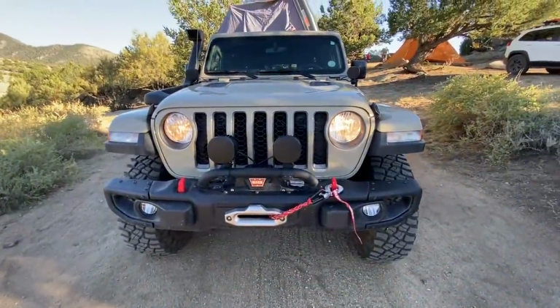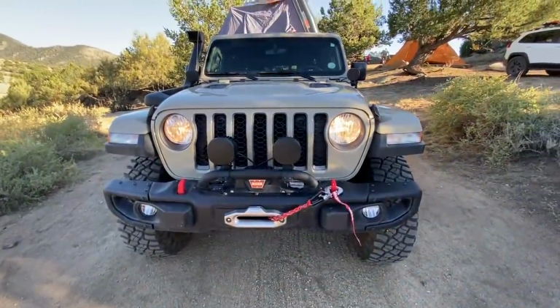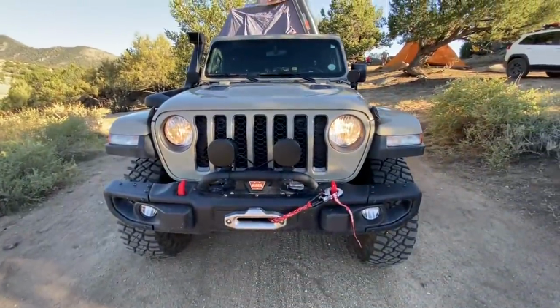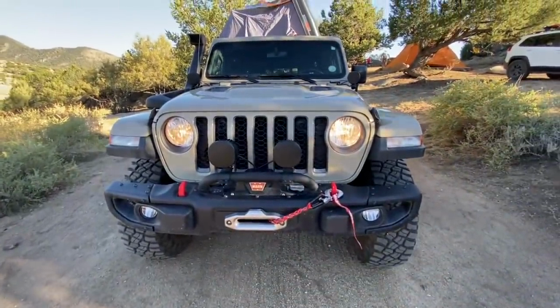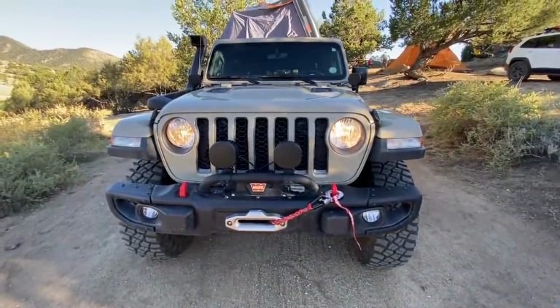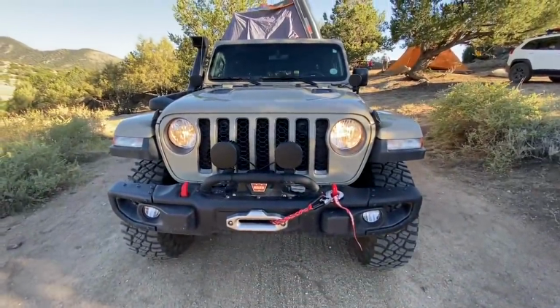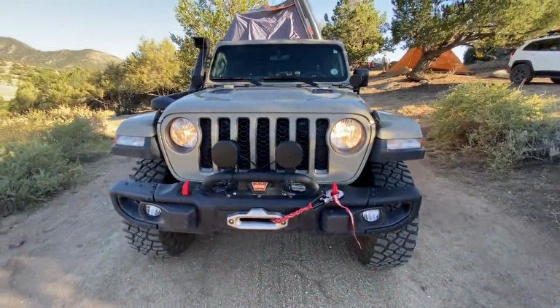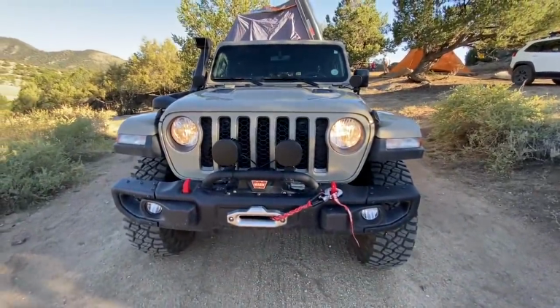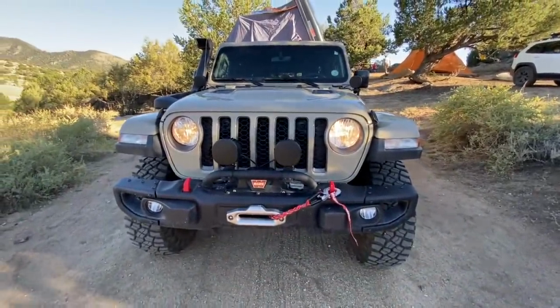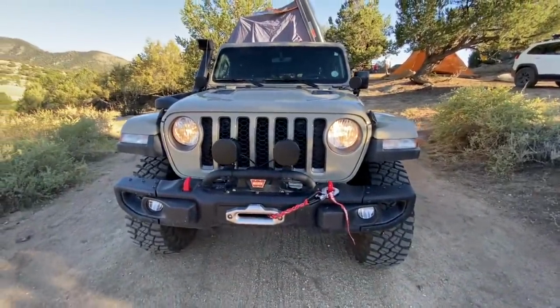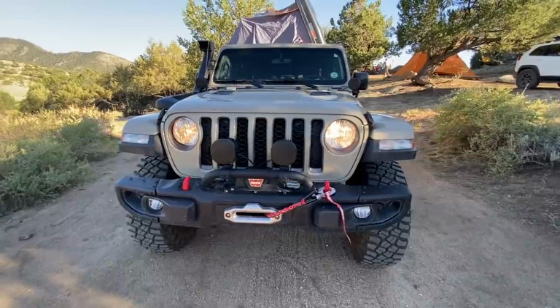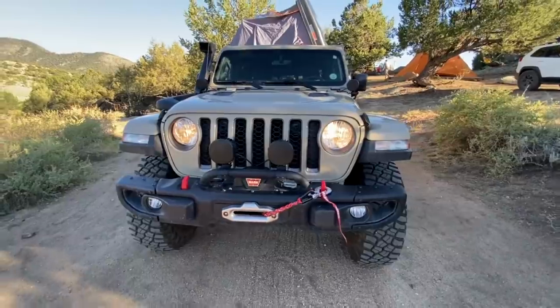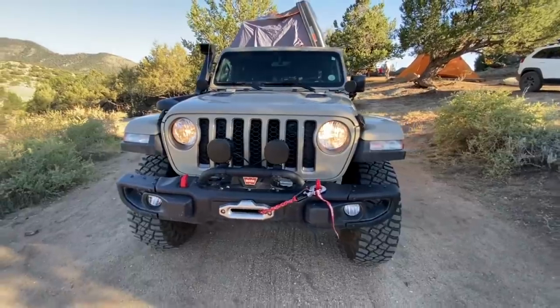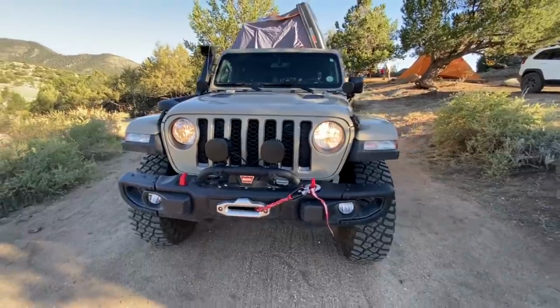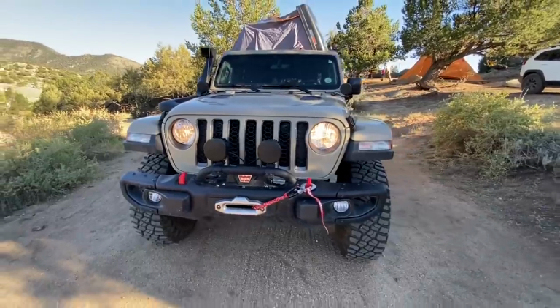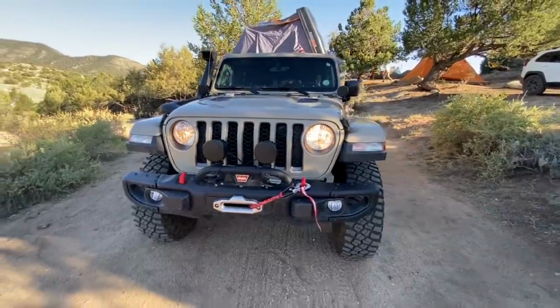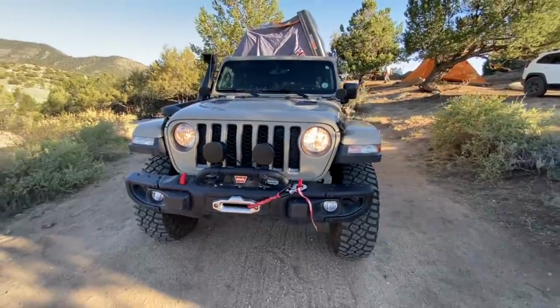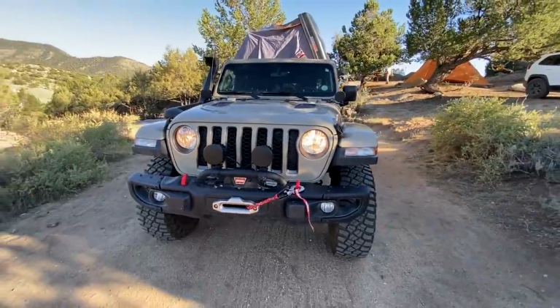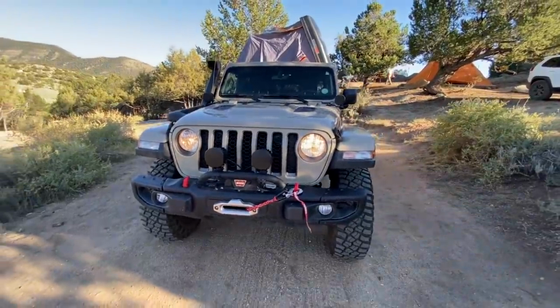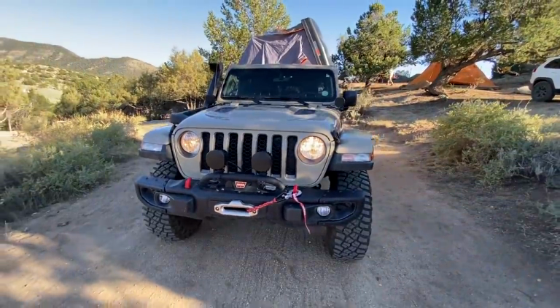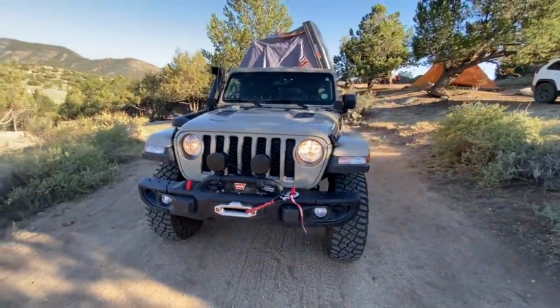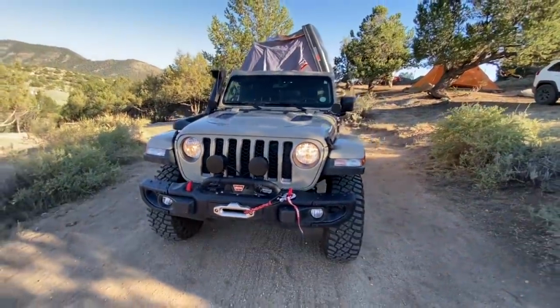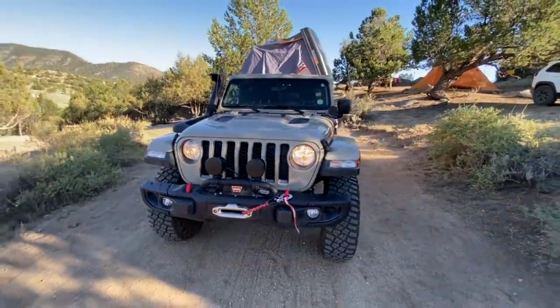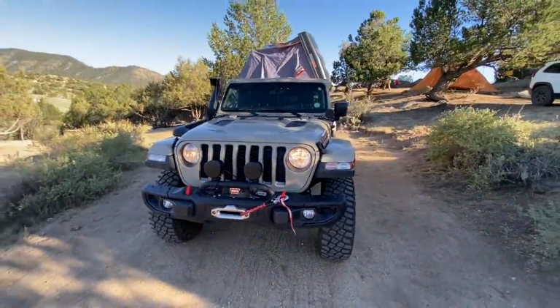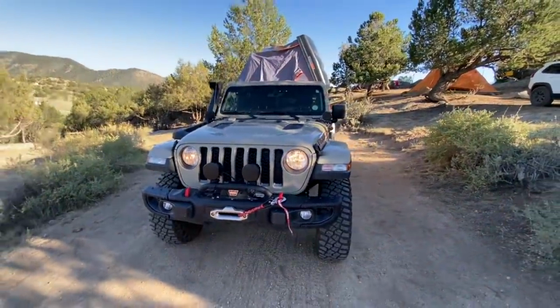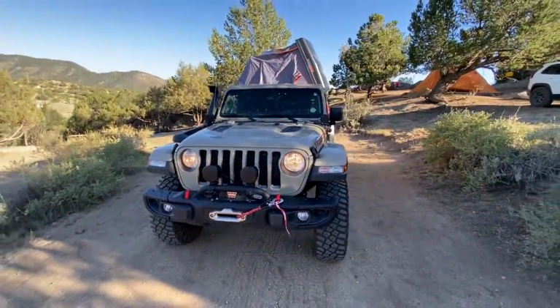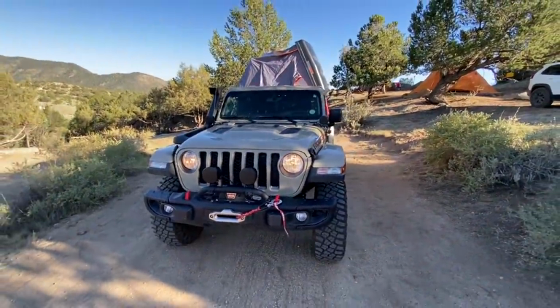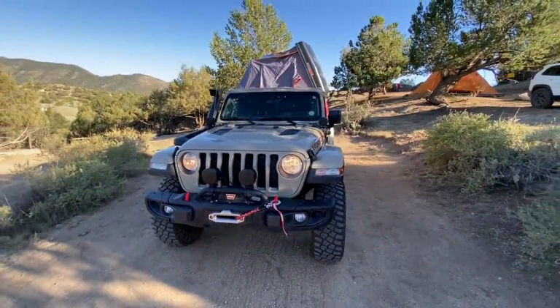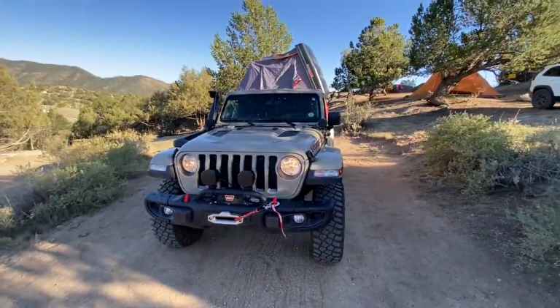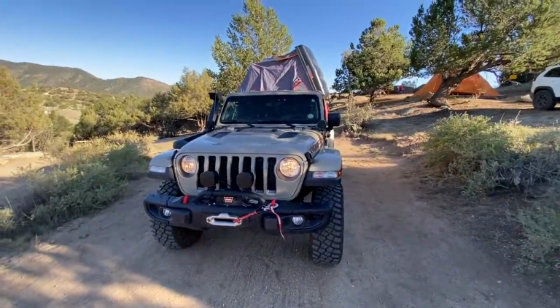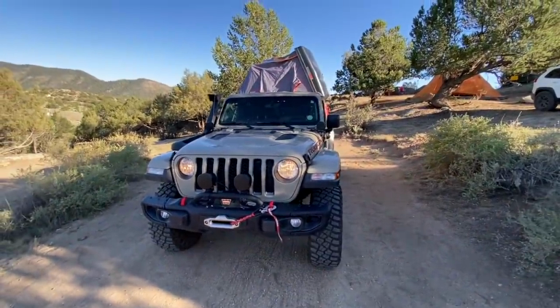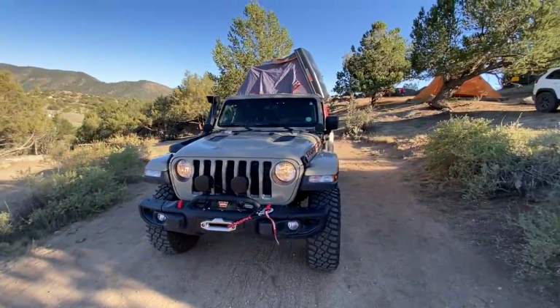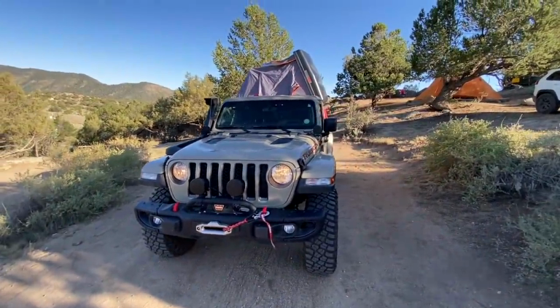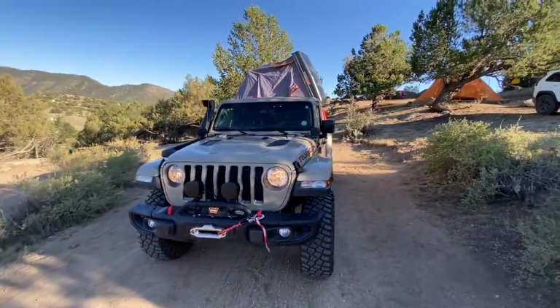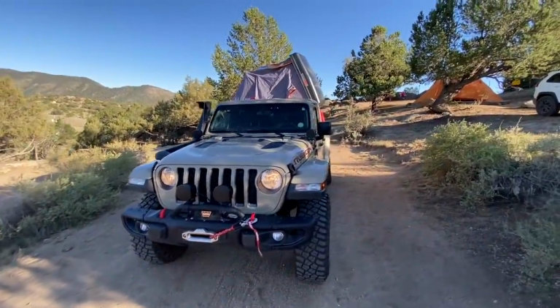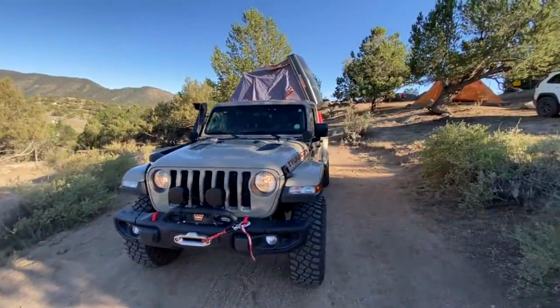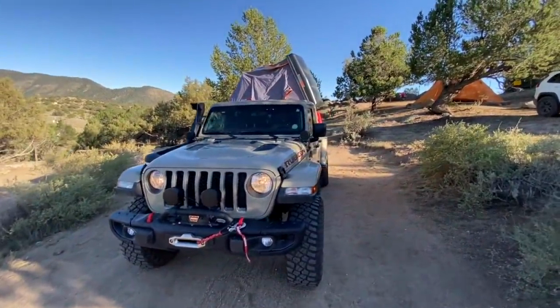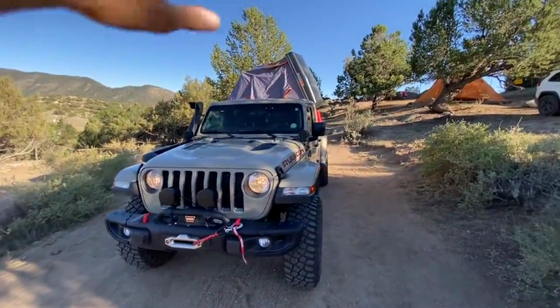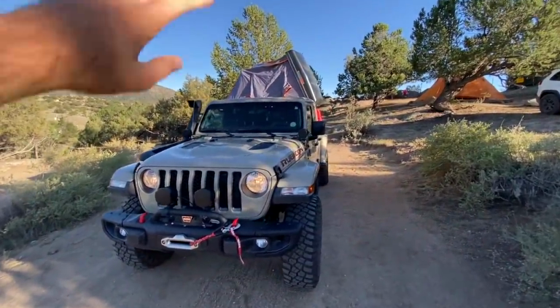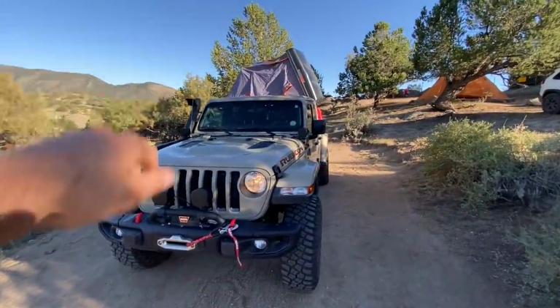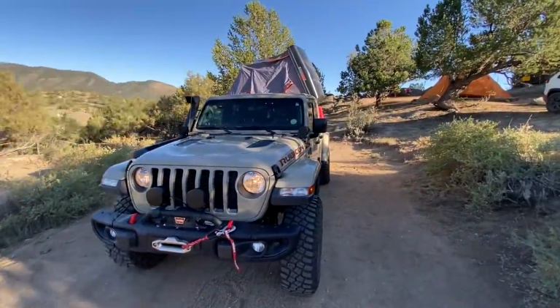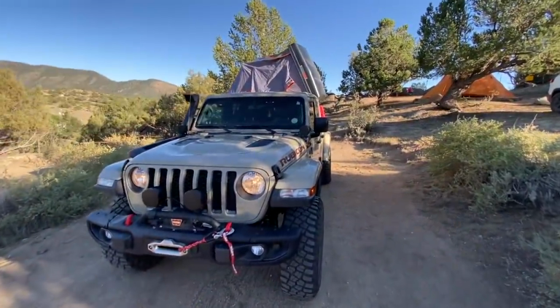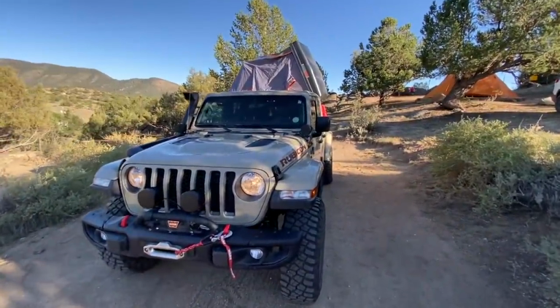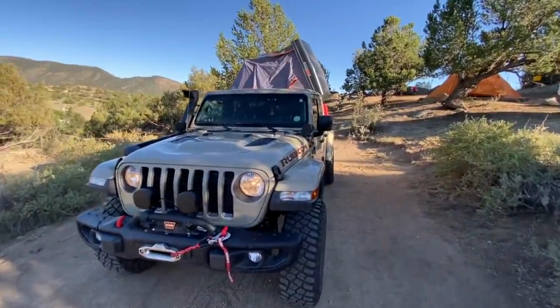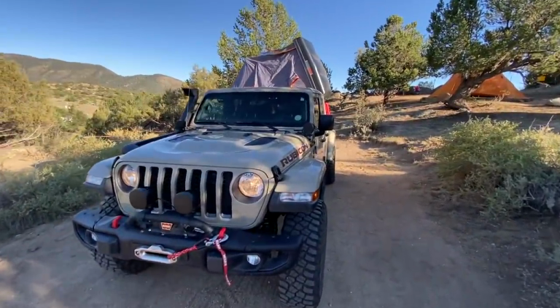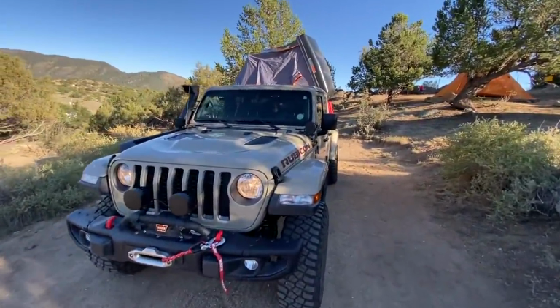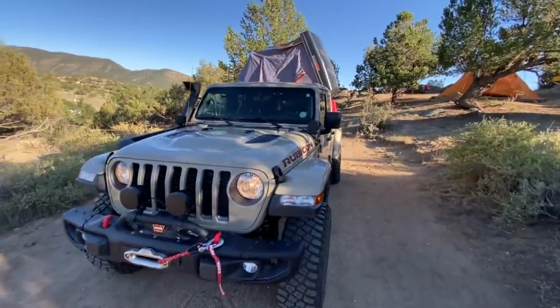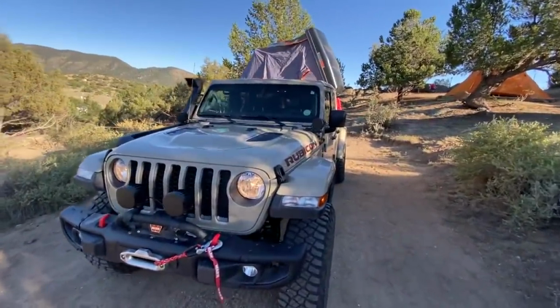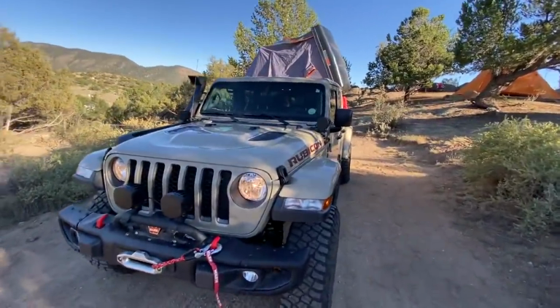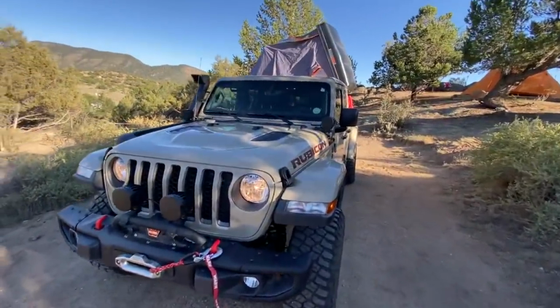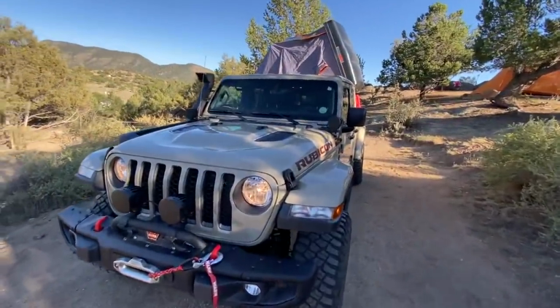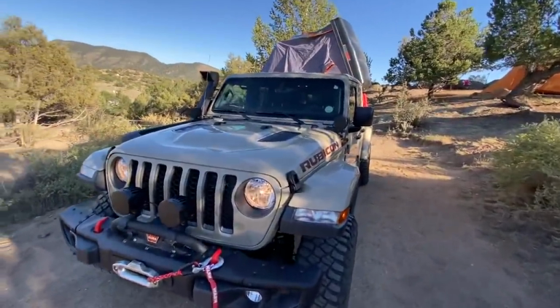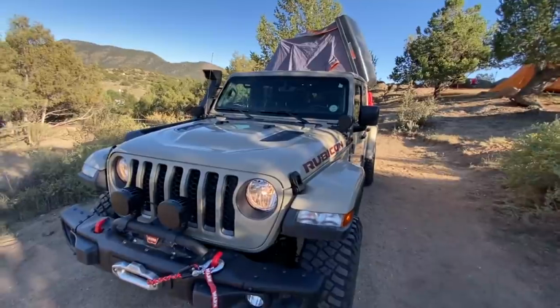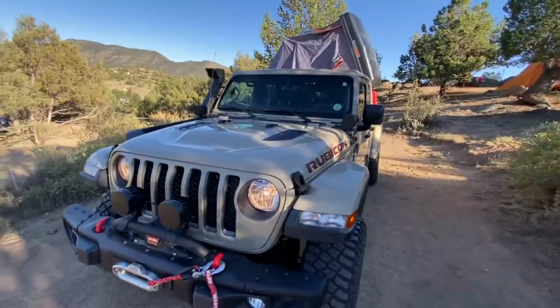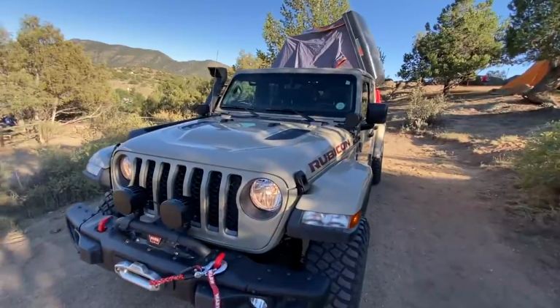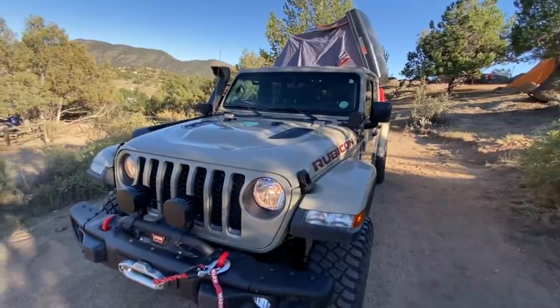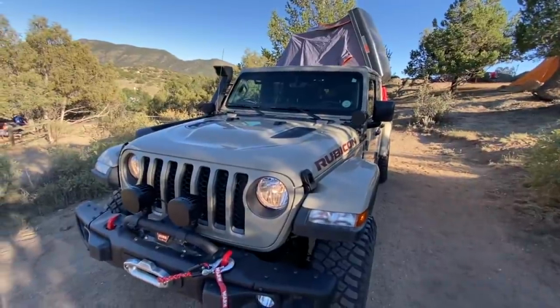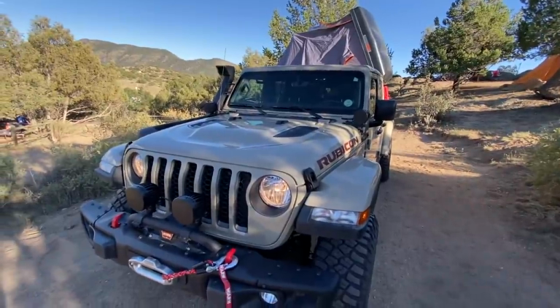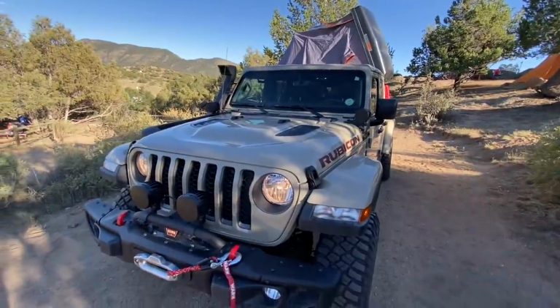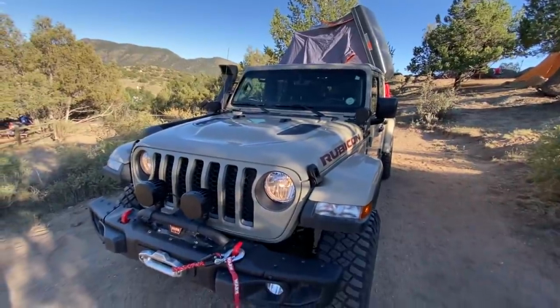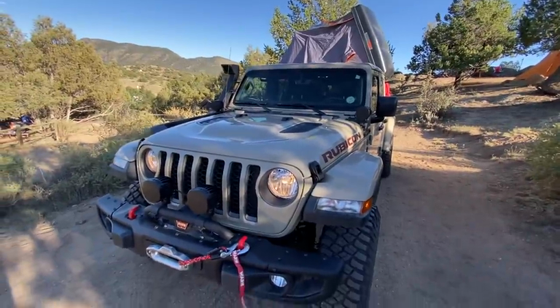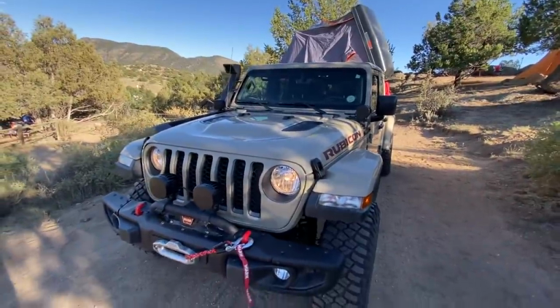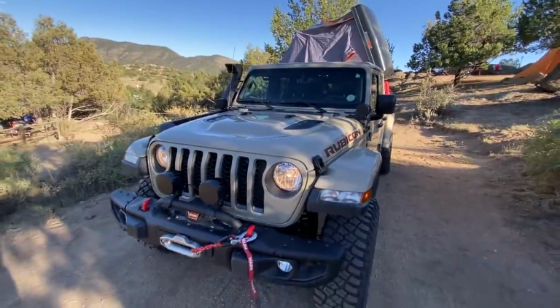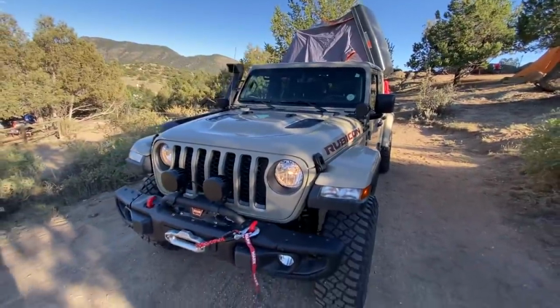Anyway, just a quick look at the Jeep Gladiator build. I'm going to finish setting up camp and we'll hit the trail tomorrow. Thanks for joining me on this walkaround.